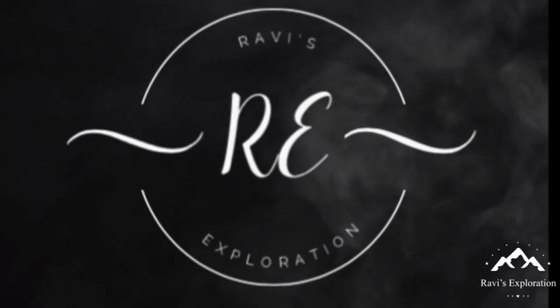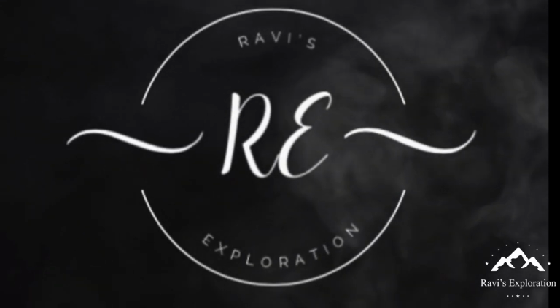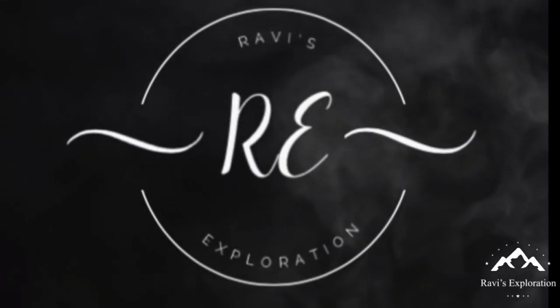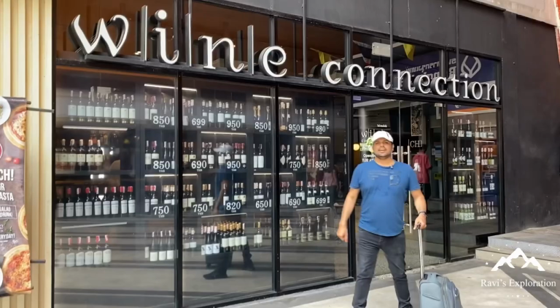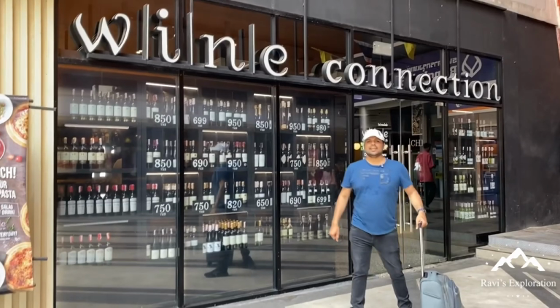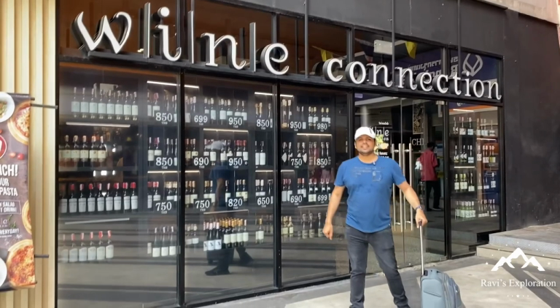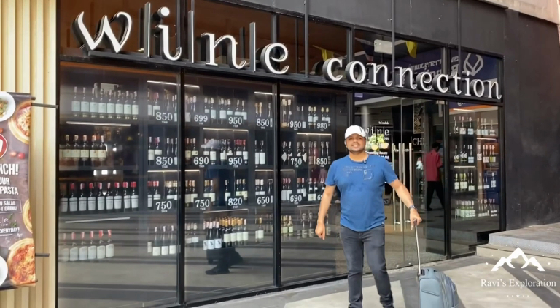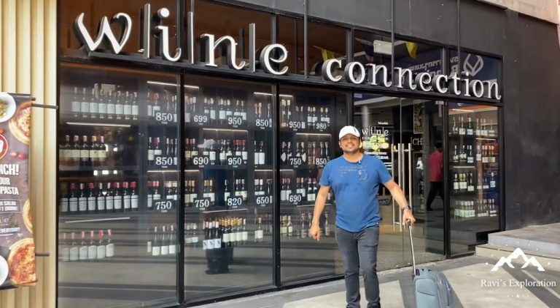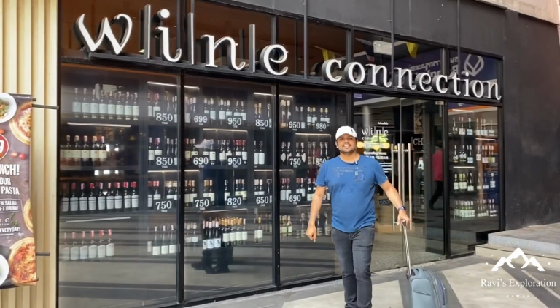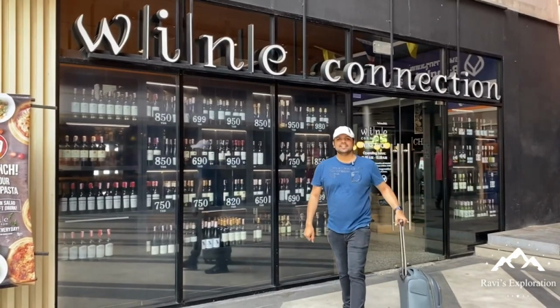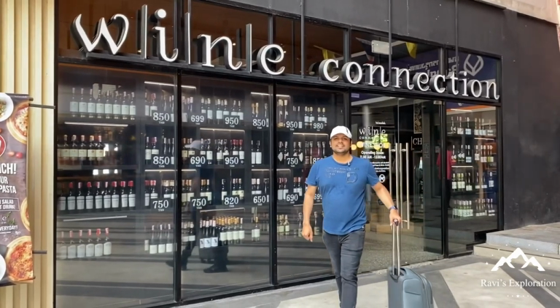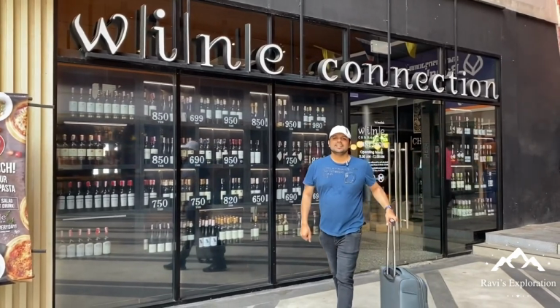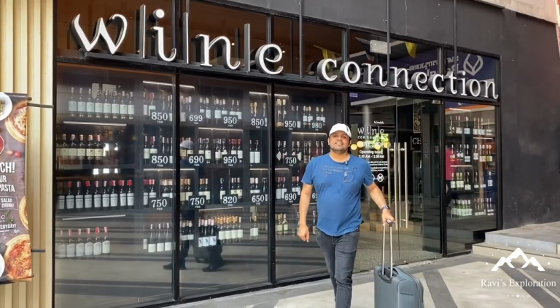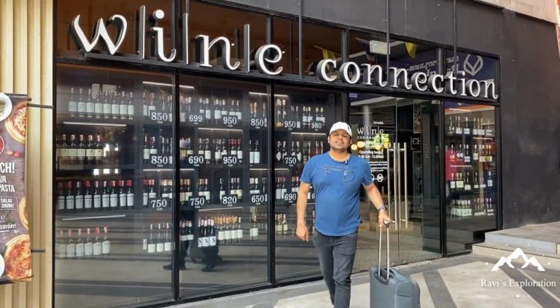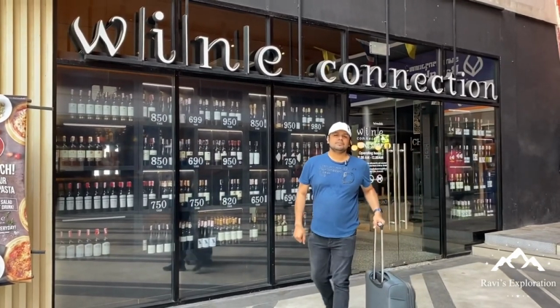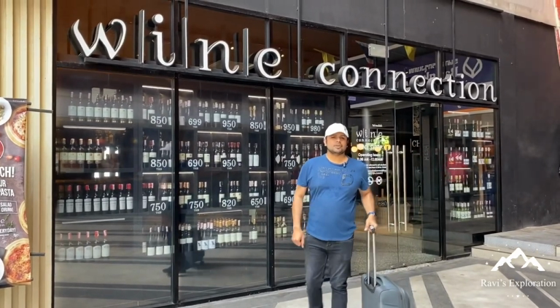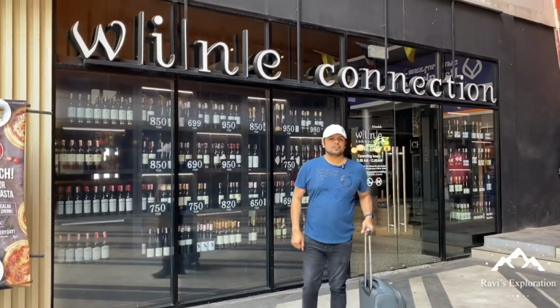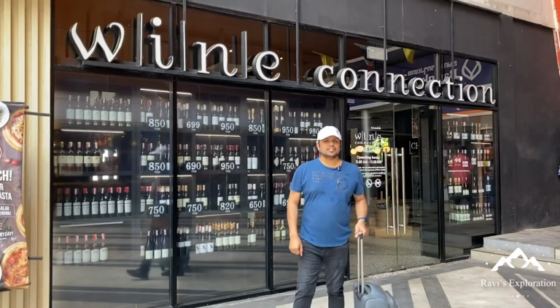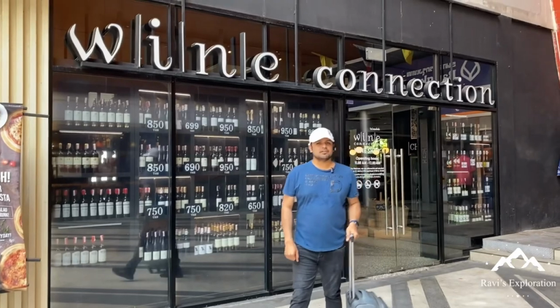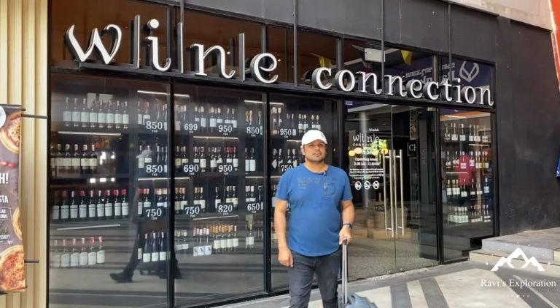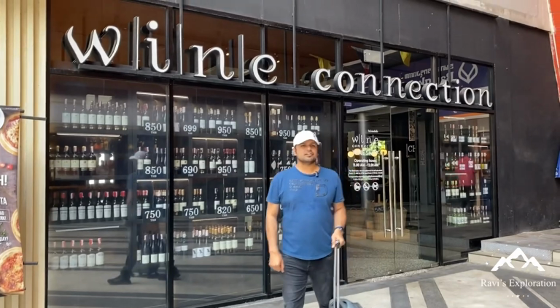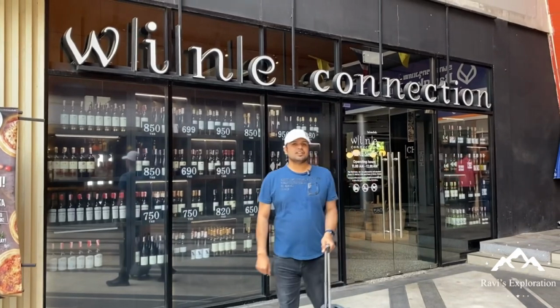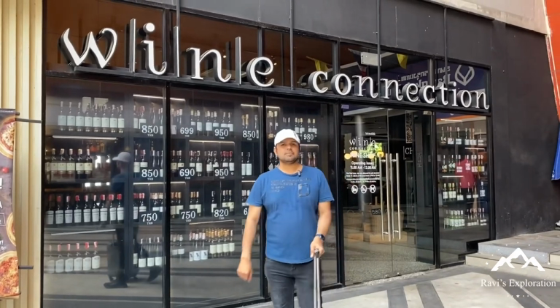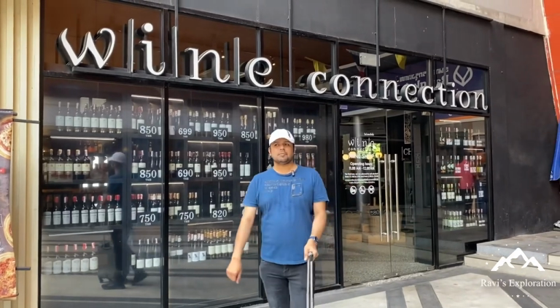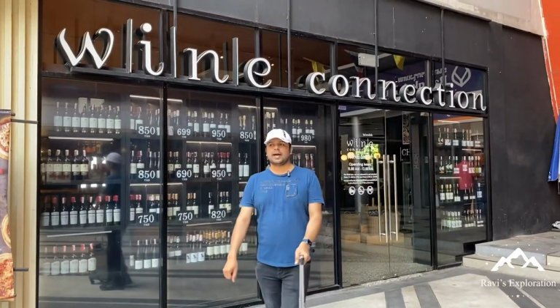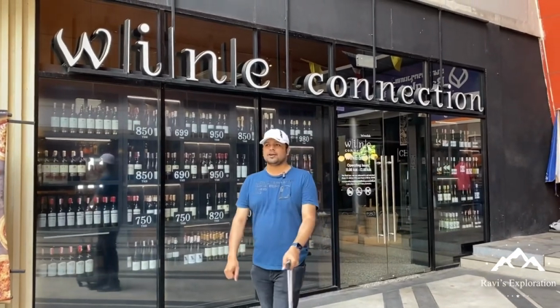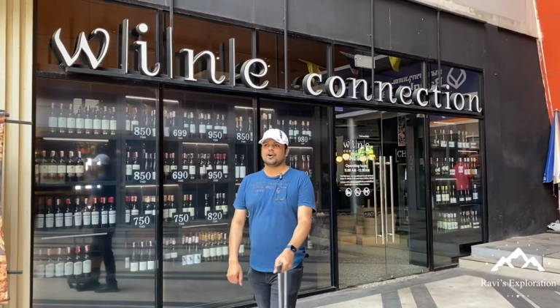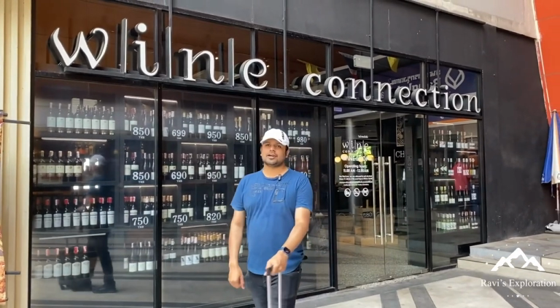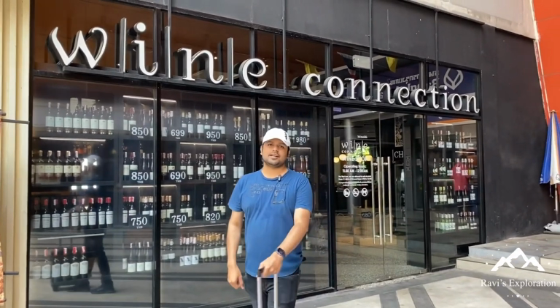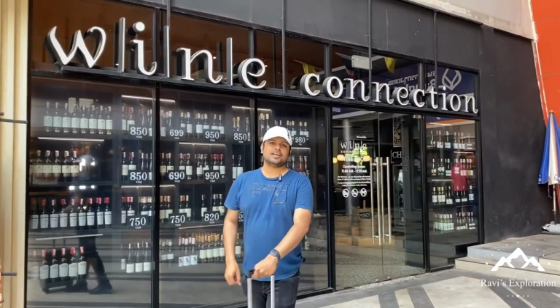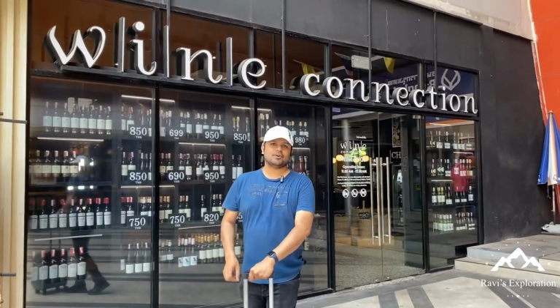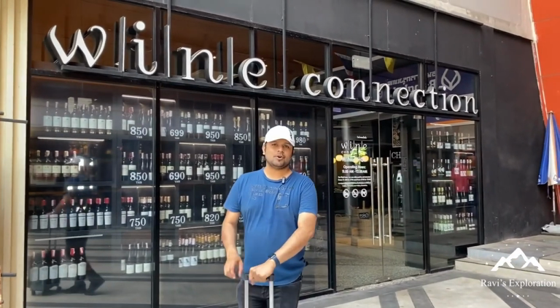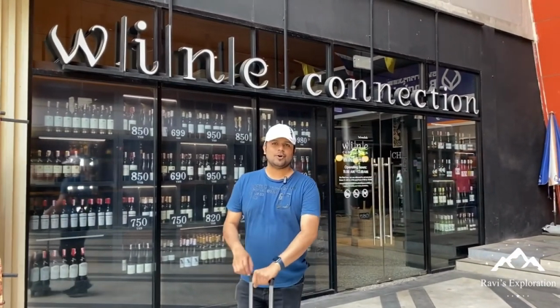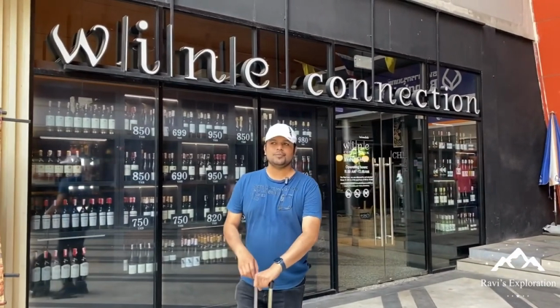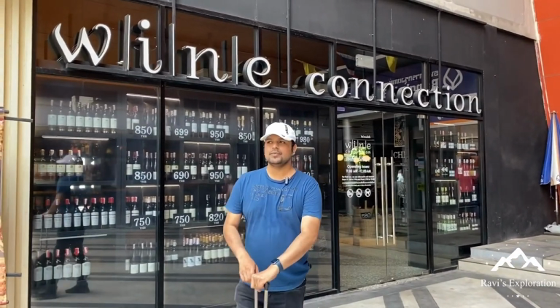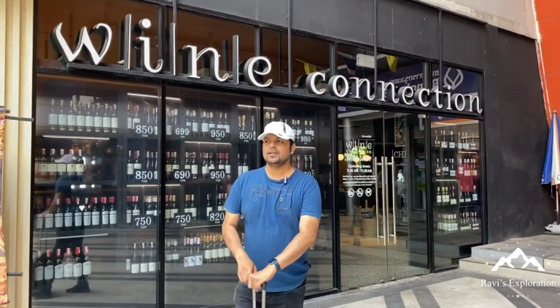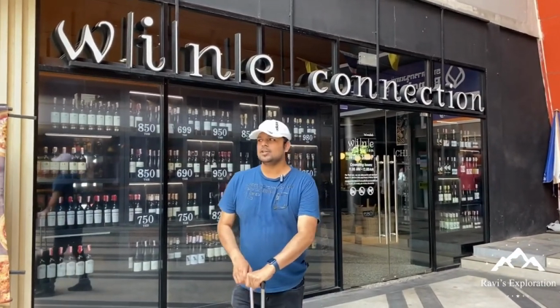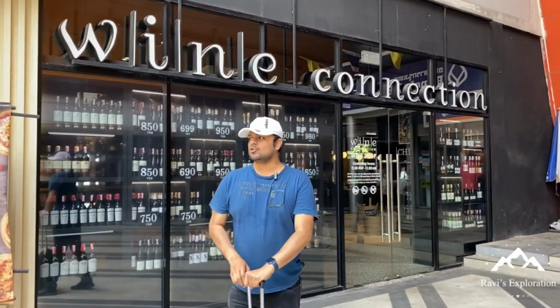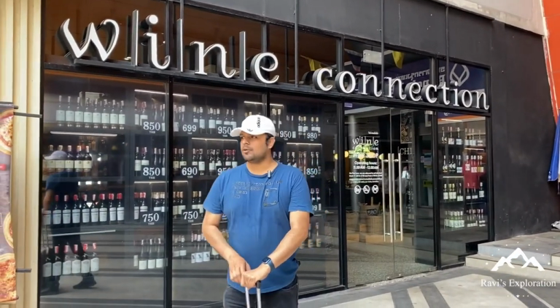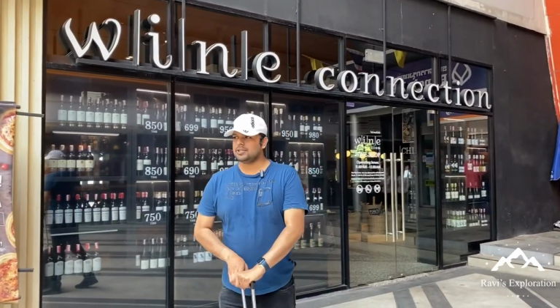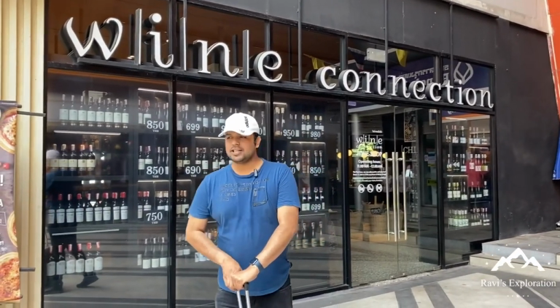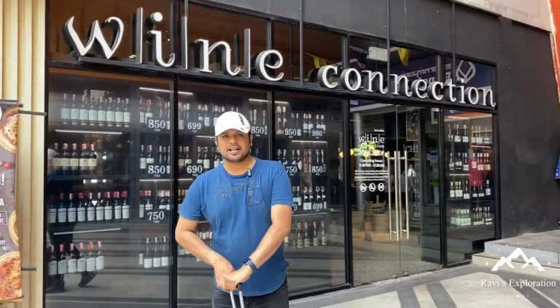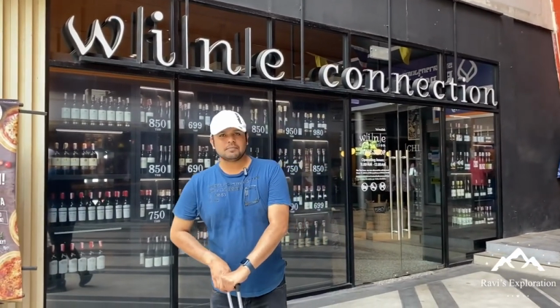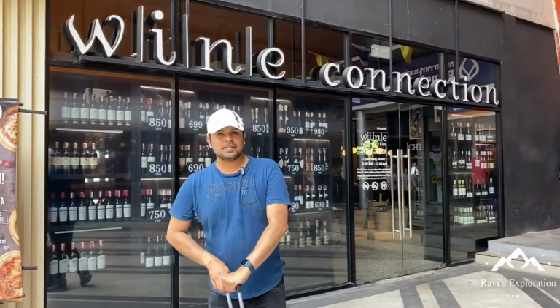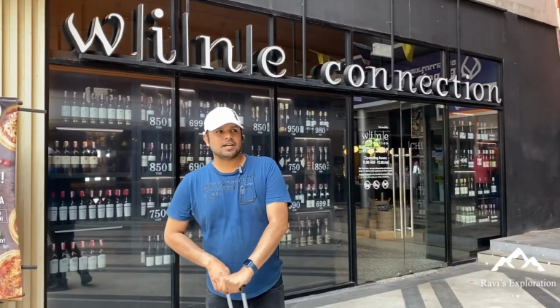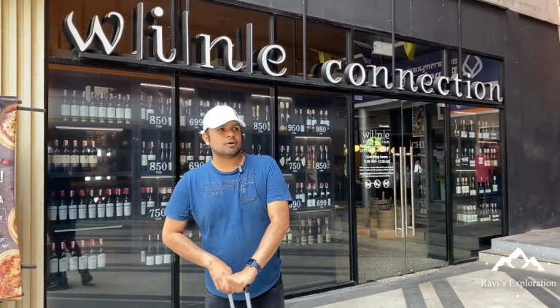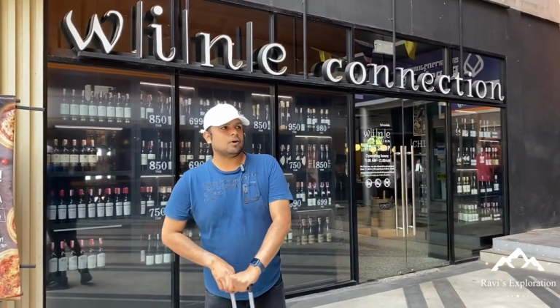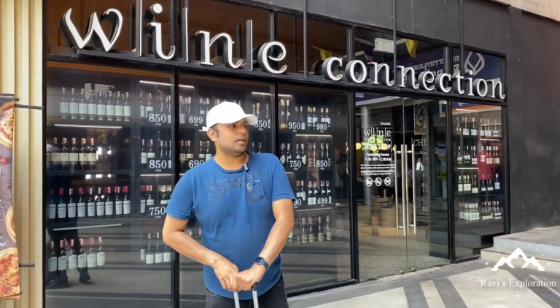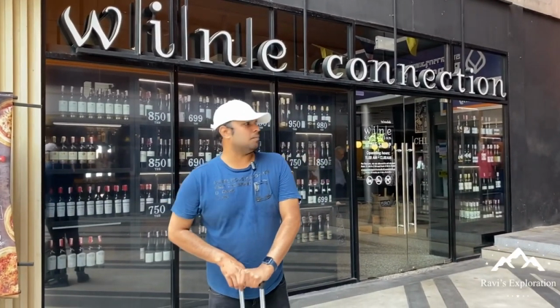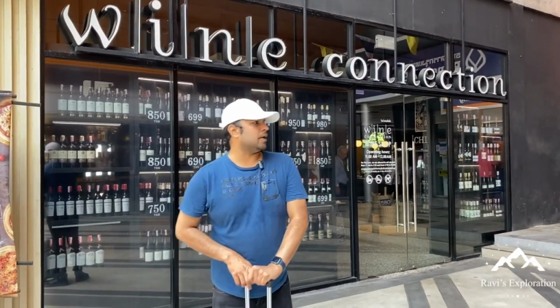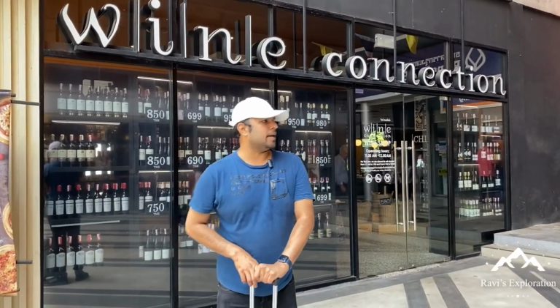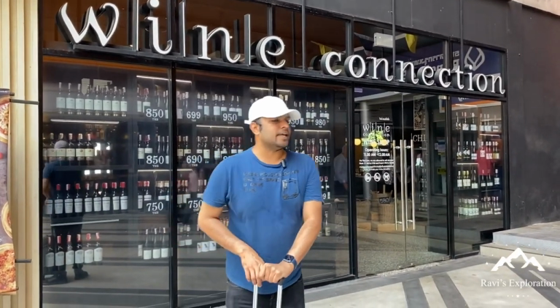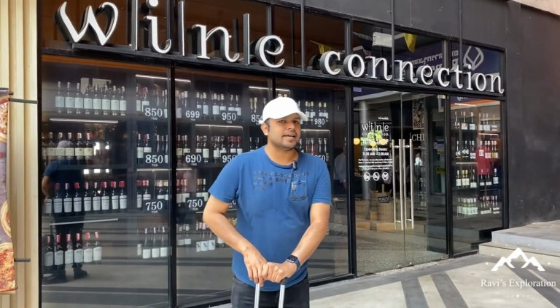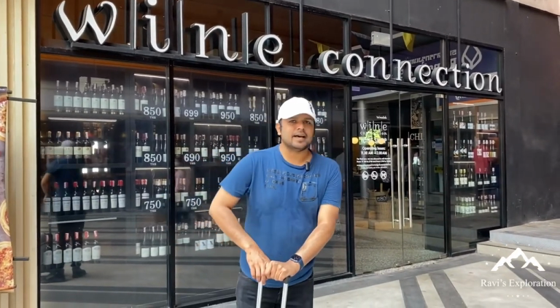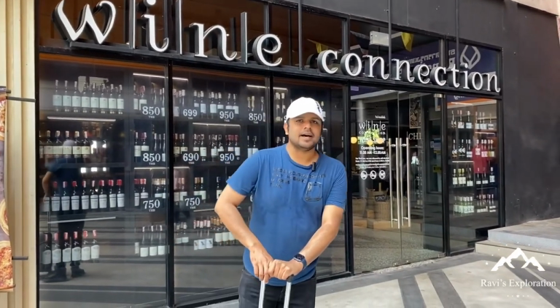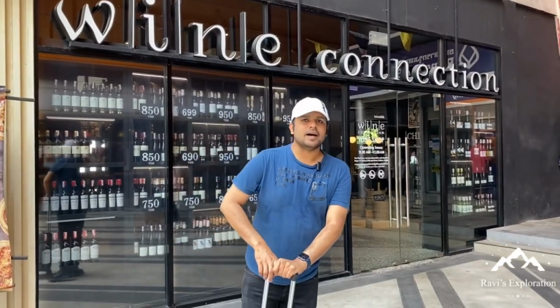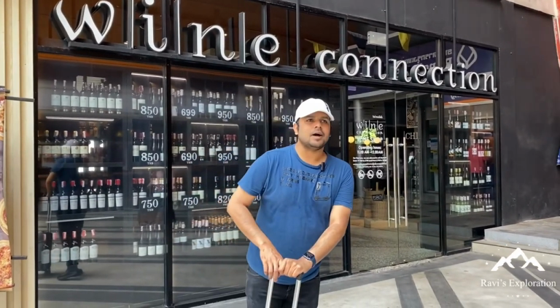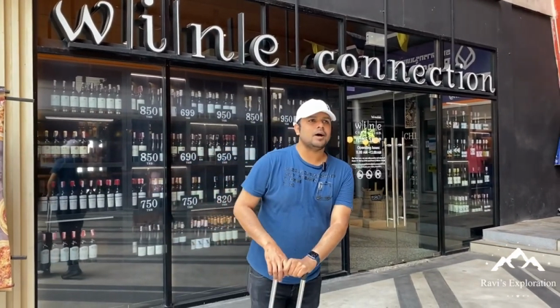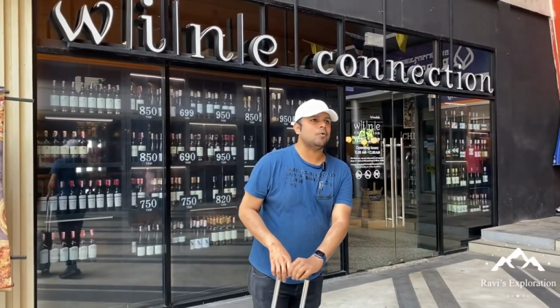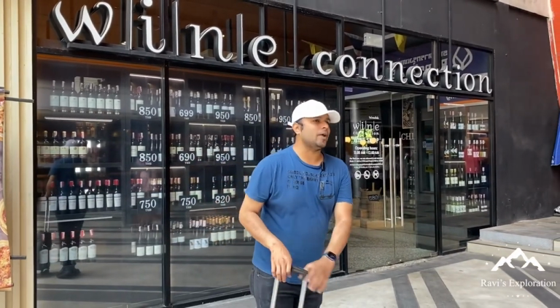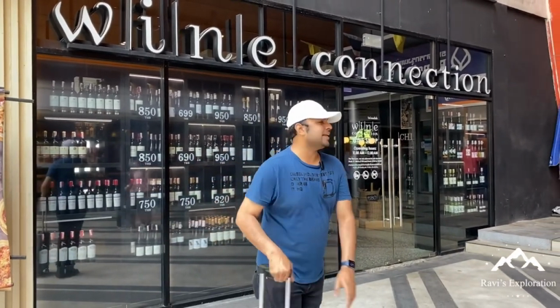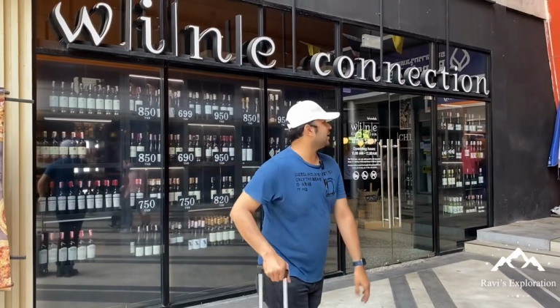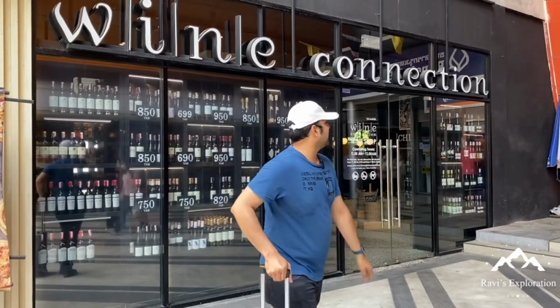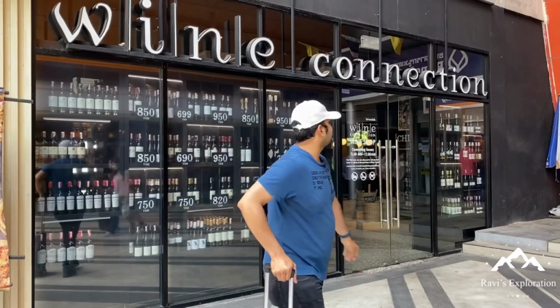Hi guys! Welcome to Ravi's Exploration. We are in Bangkok. Obviously, we are going to talk about Wine Connection.